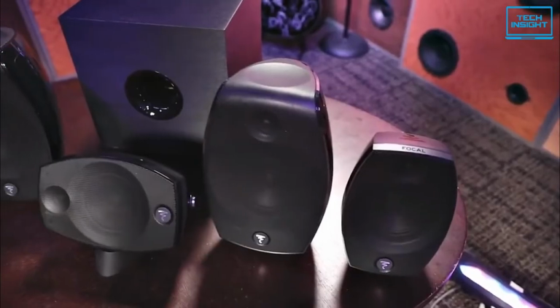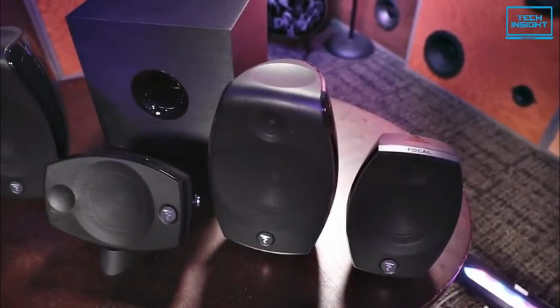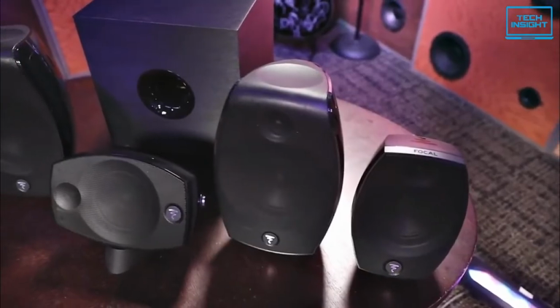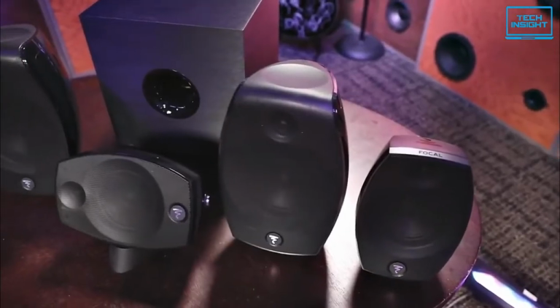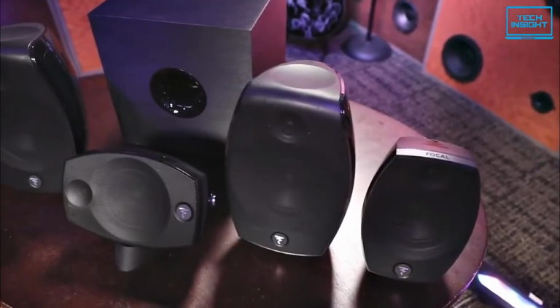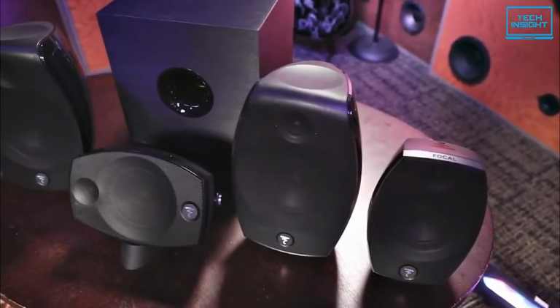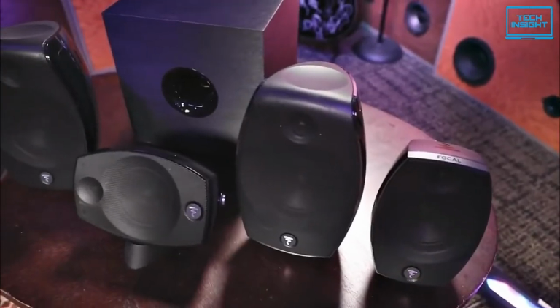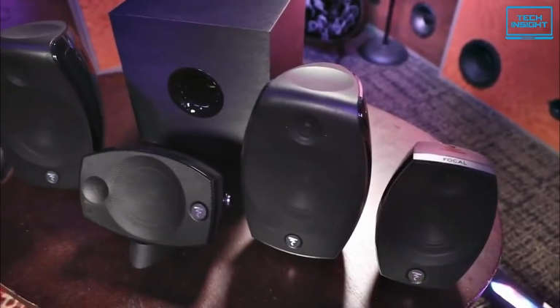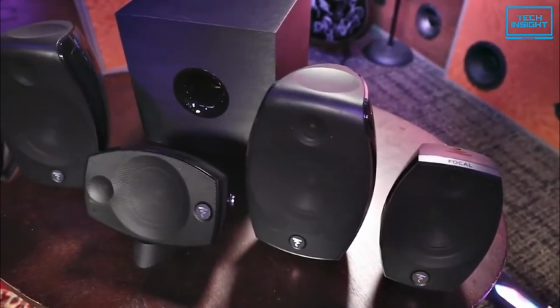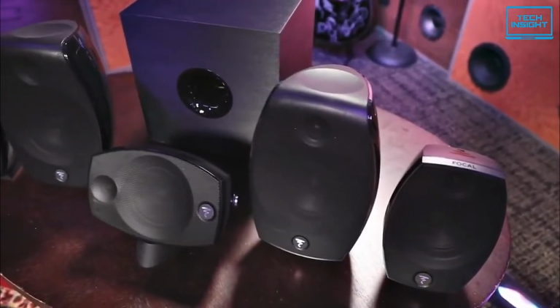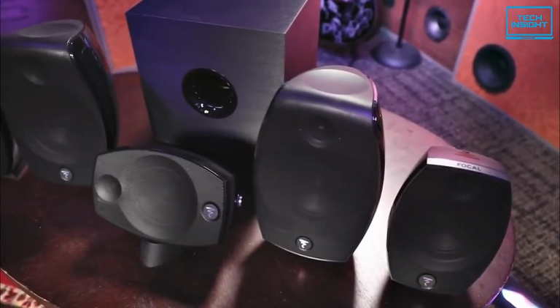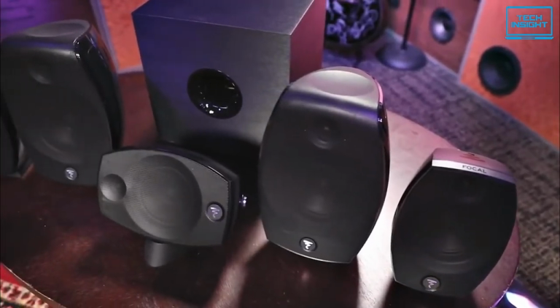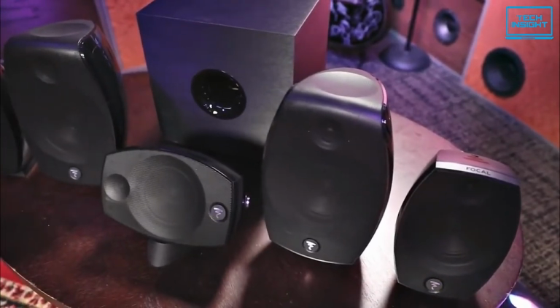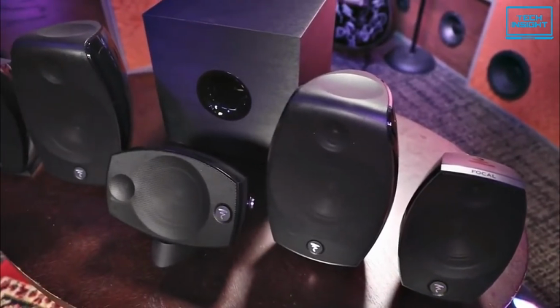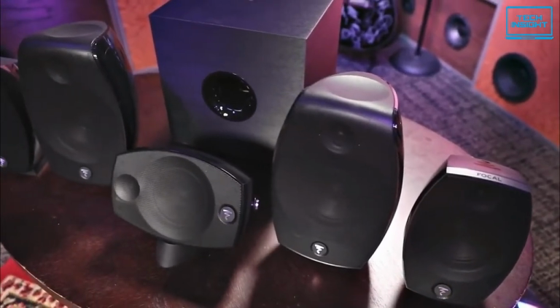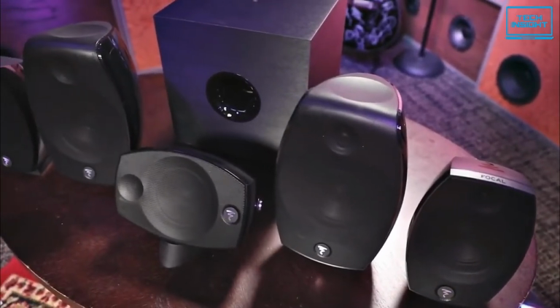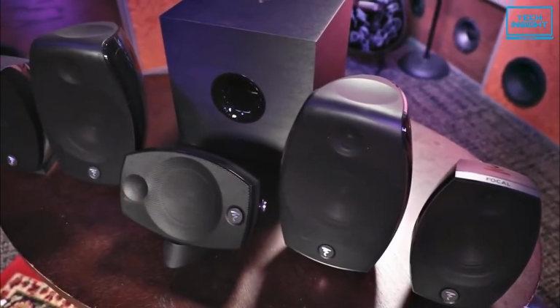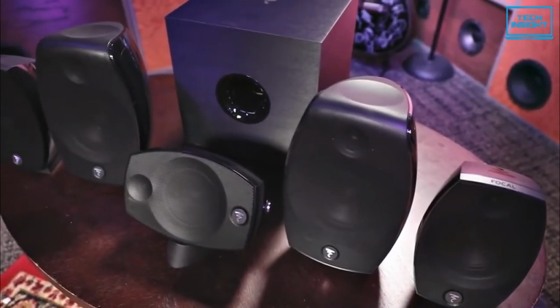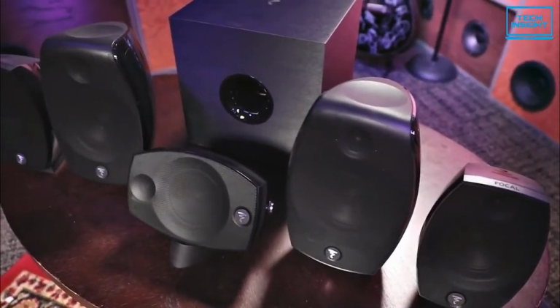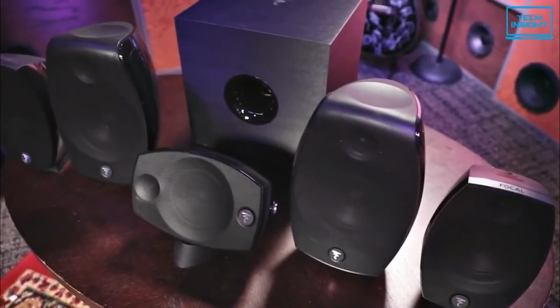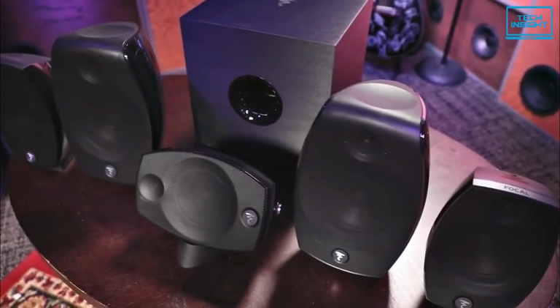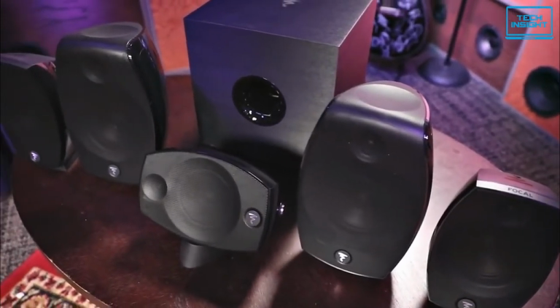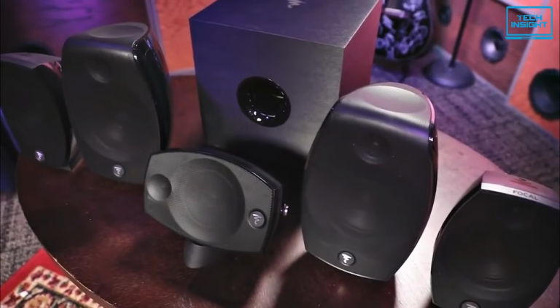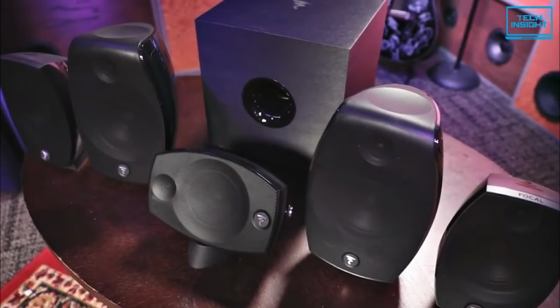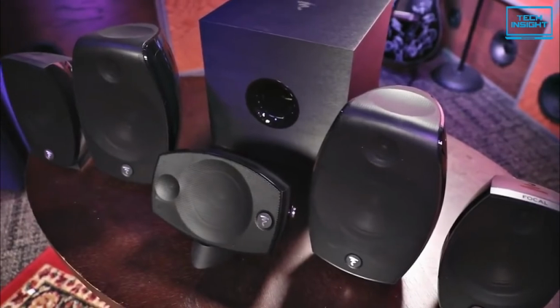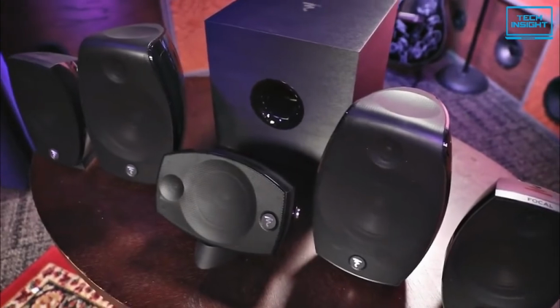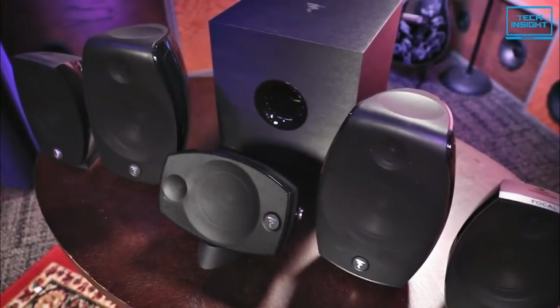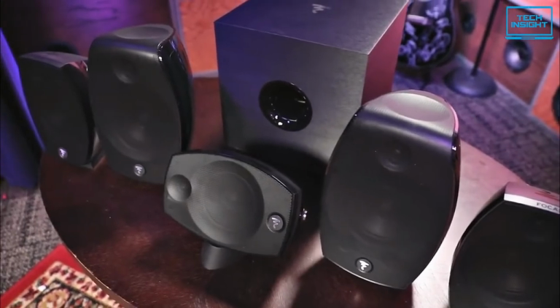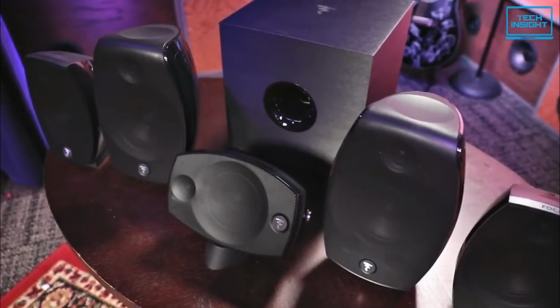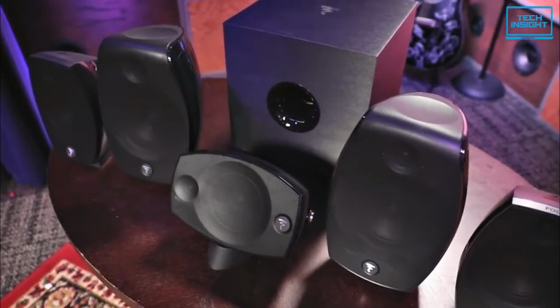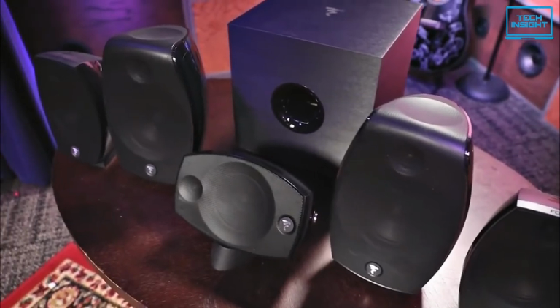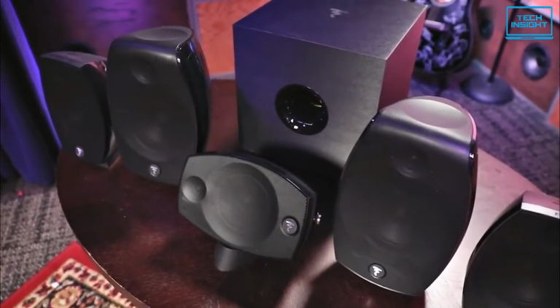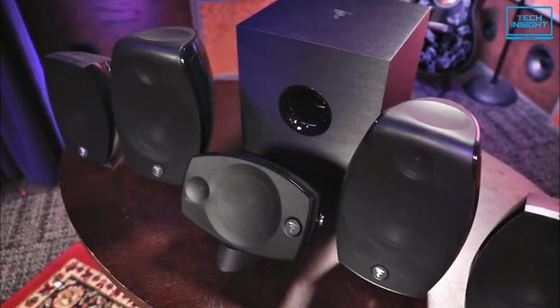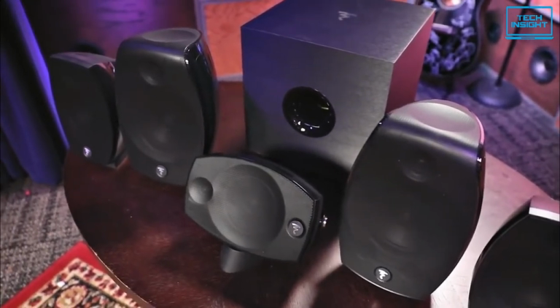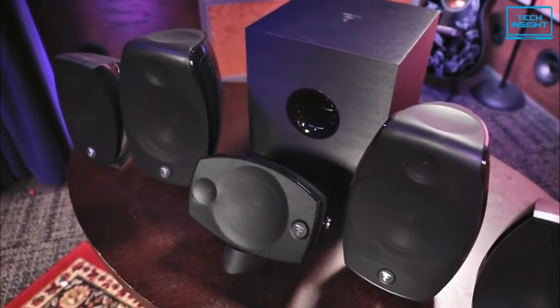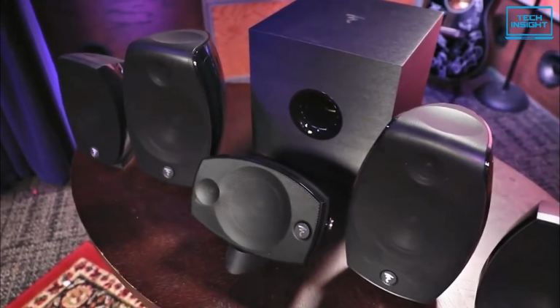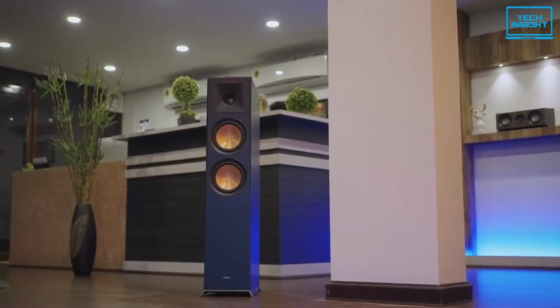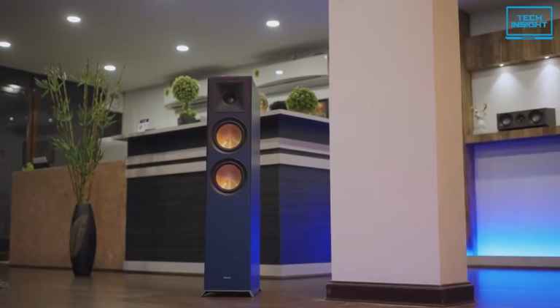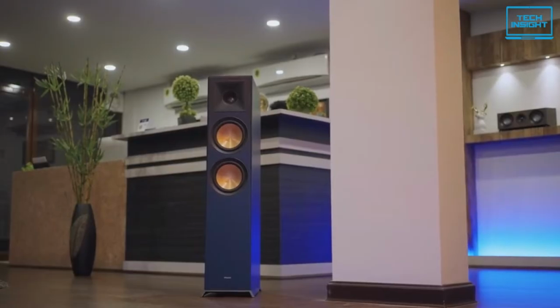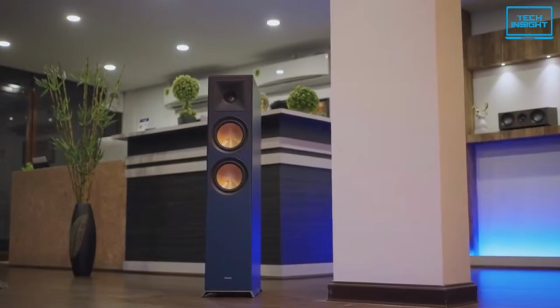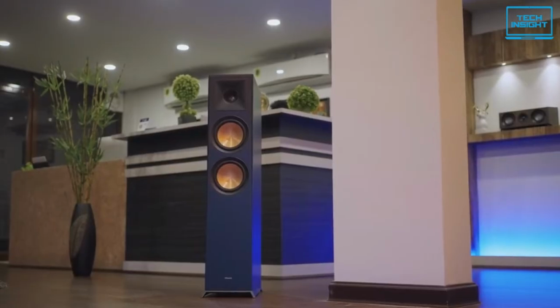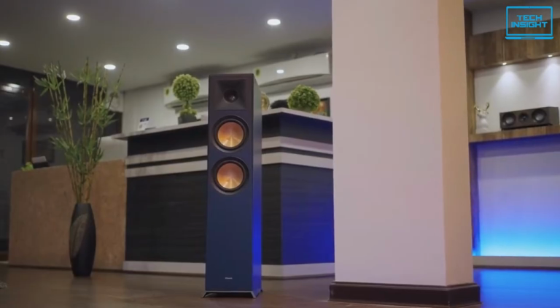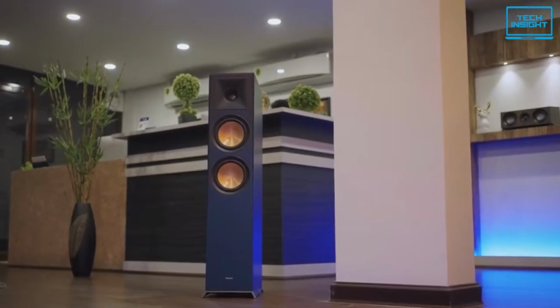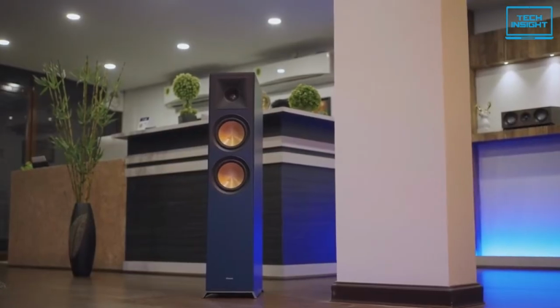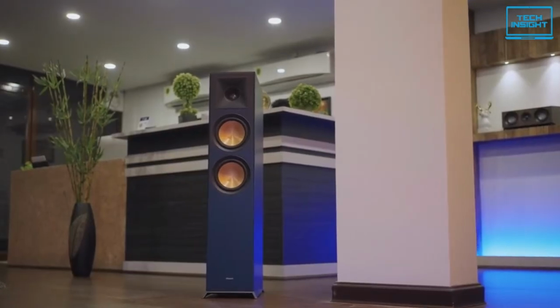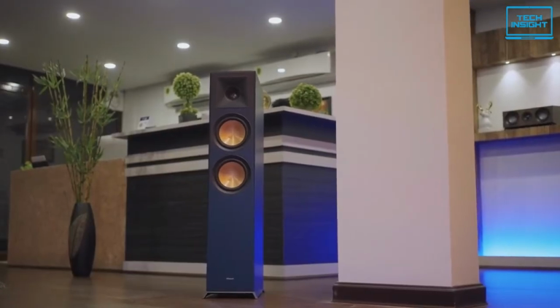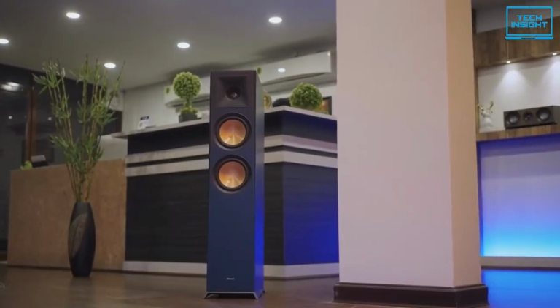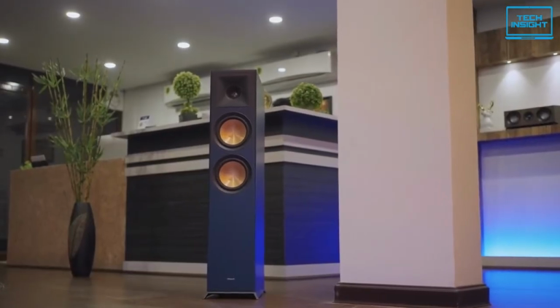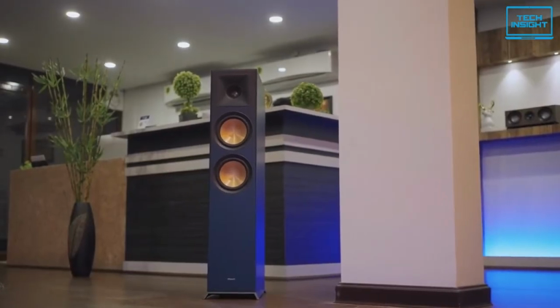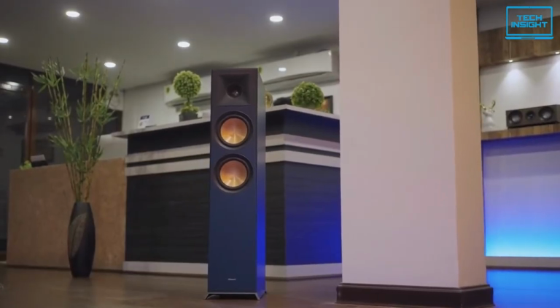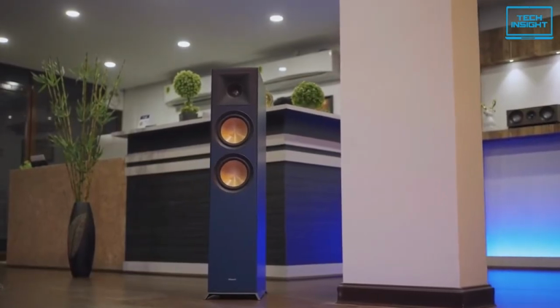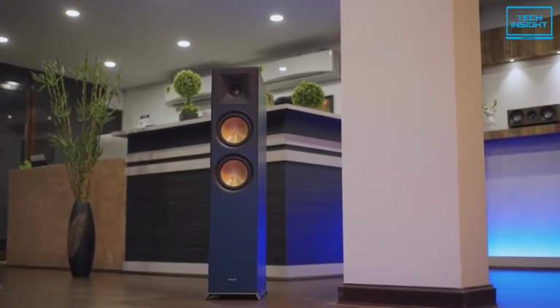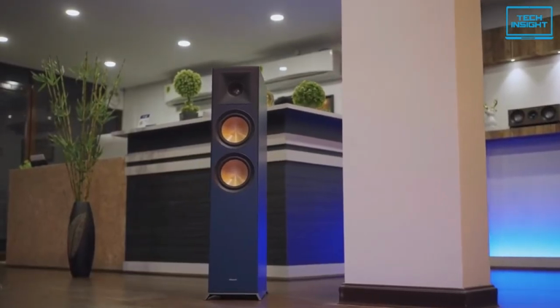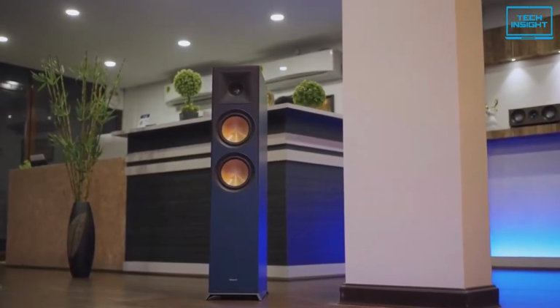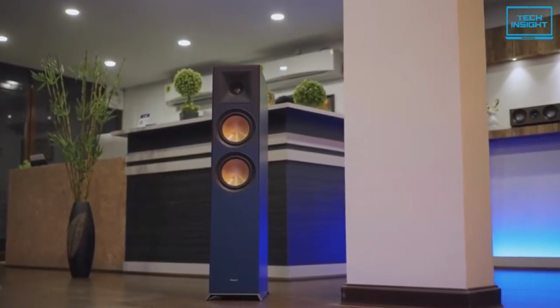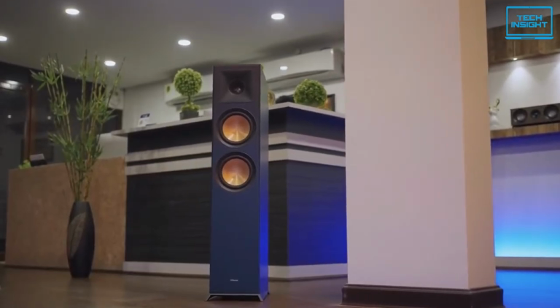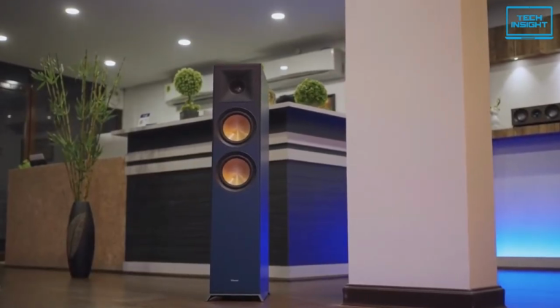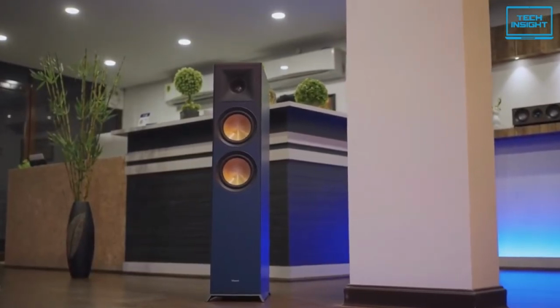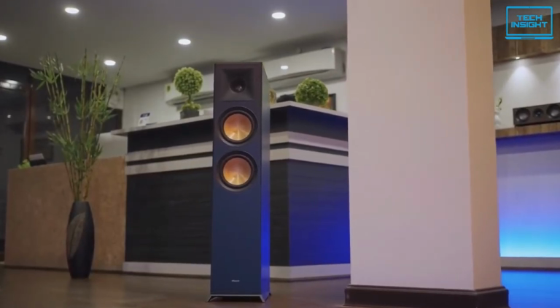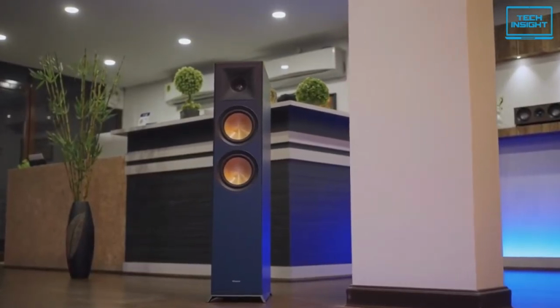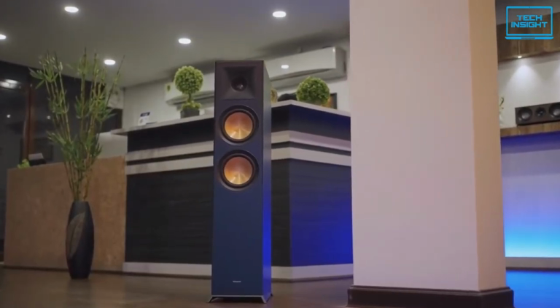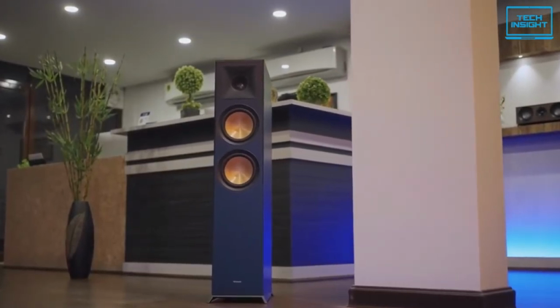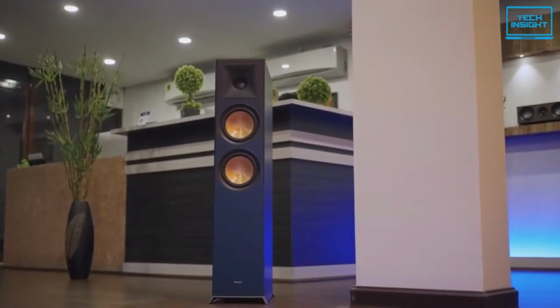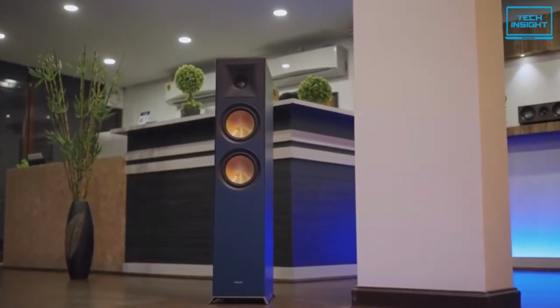So in today's video, we'll go over 5 of the best home theater systems that can take your content viewing experience to the next level.